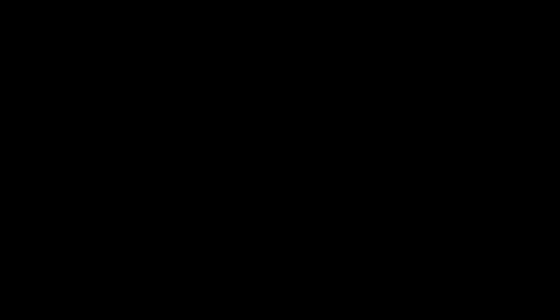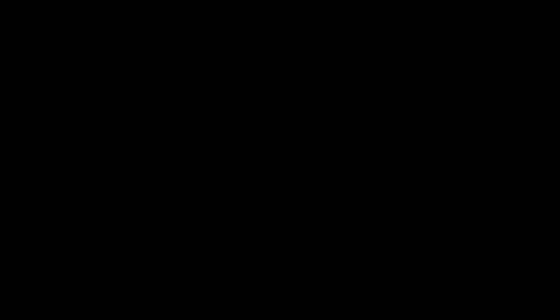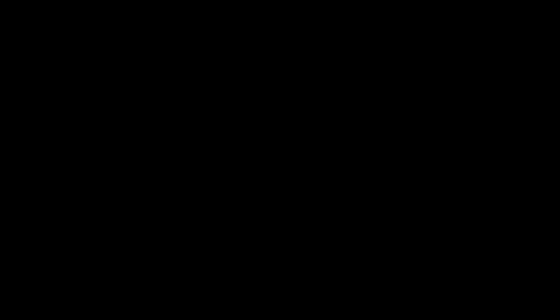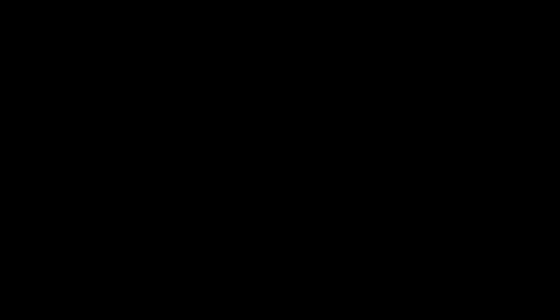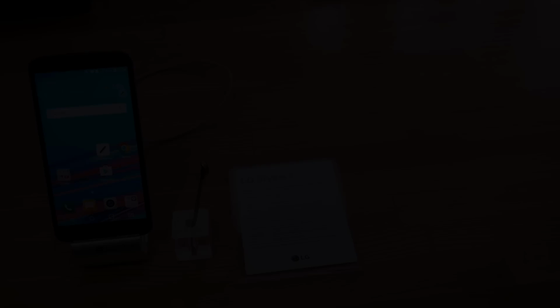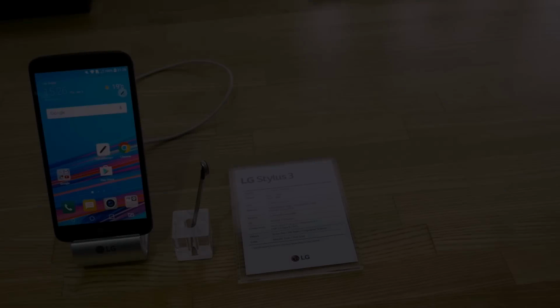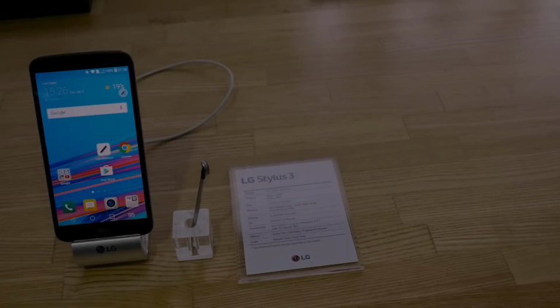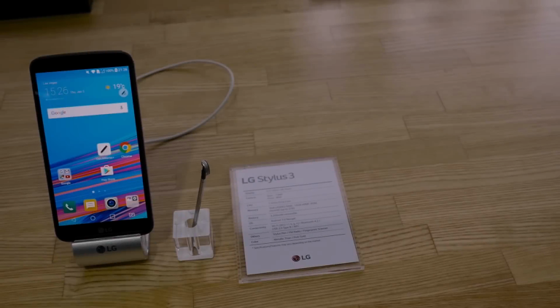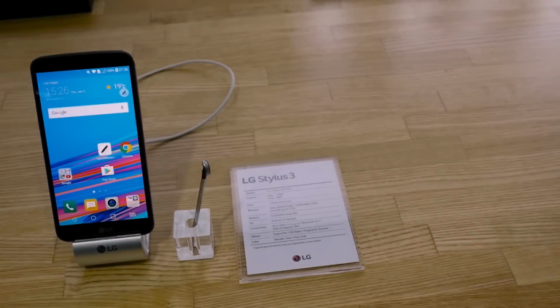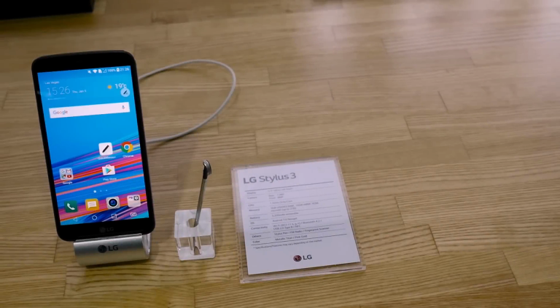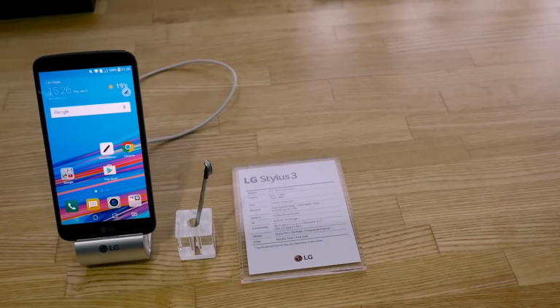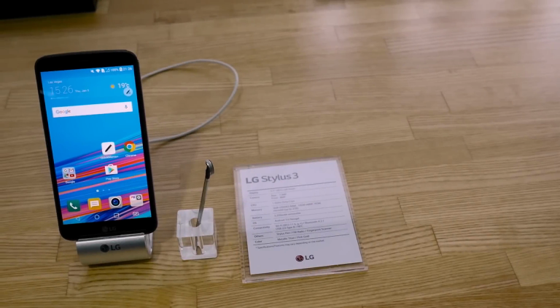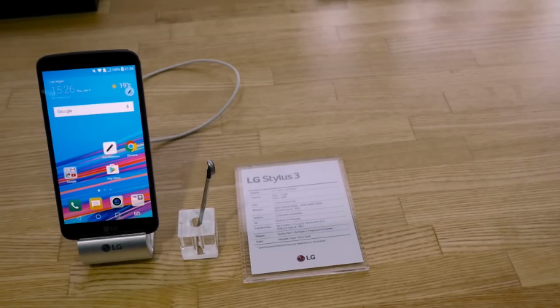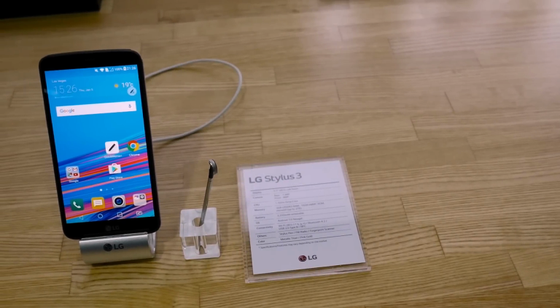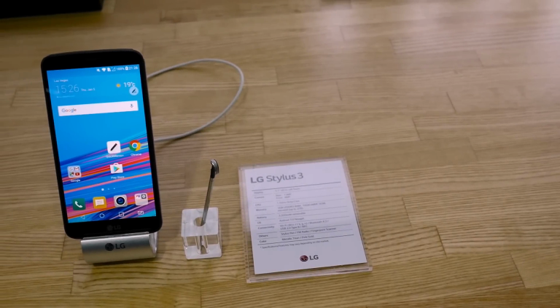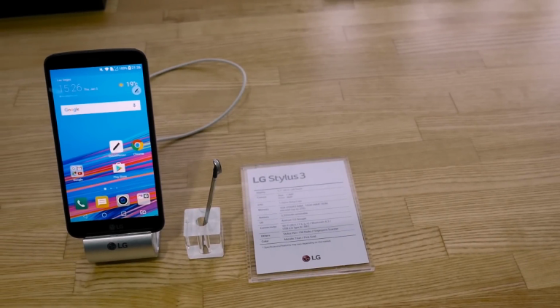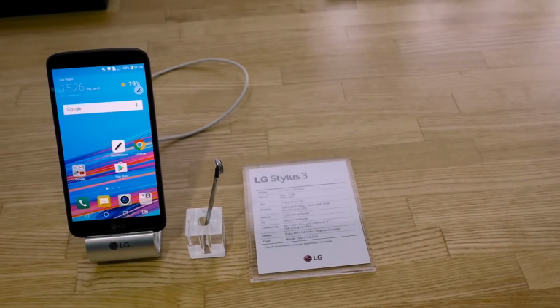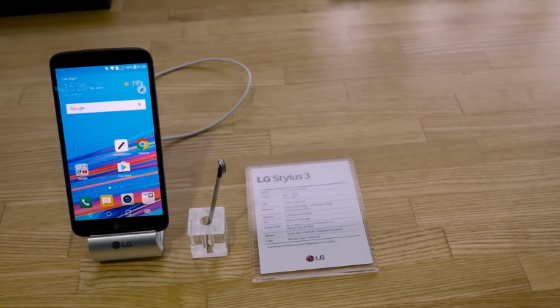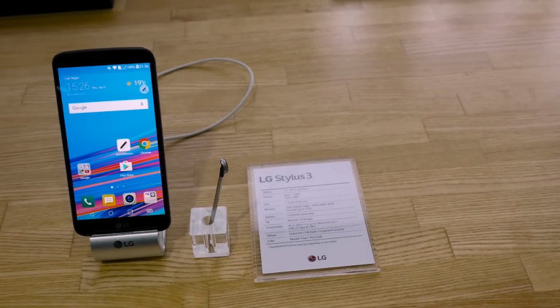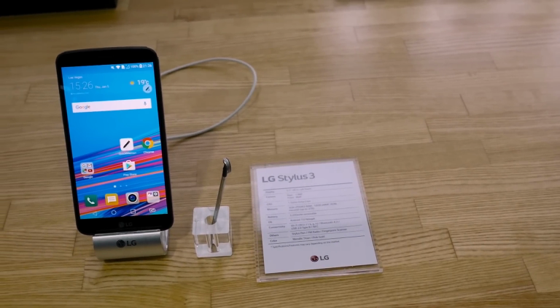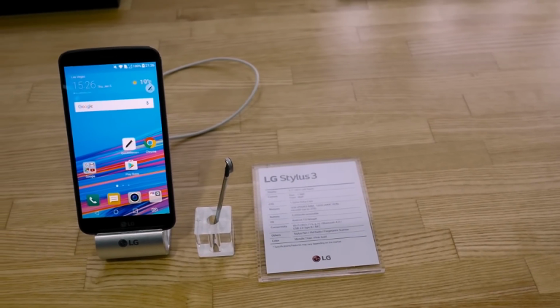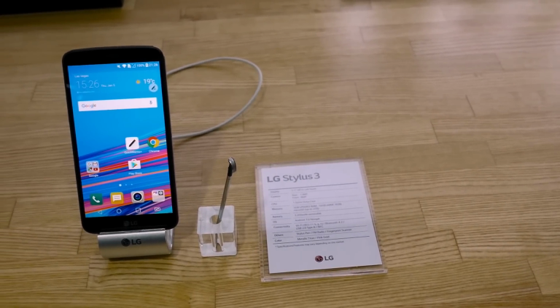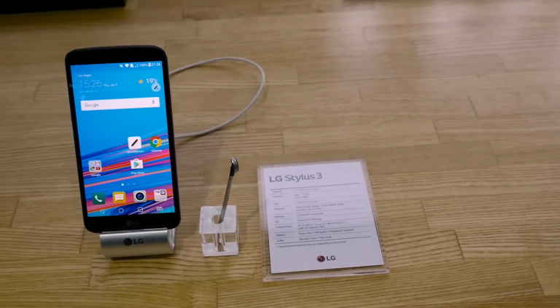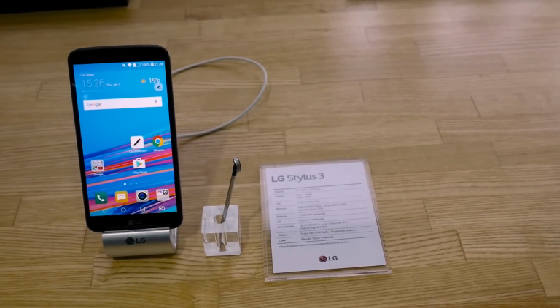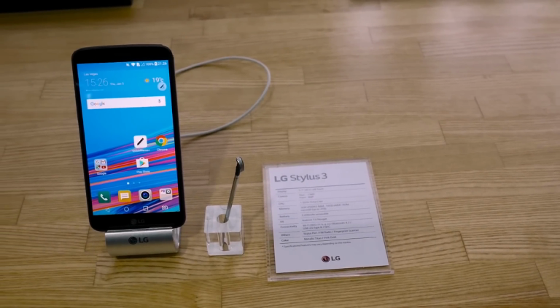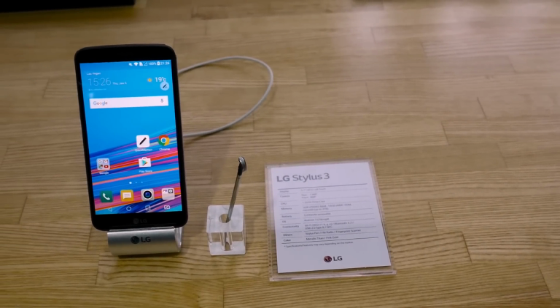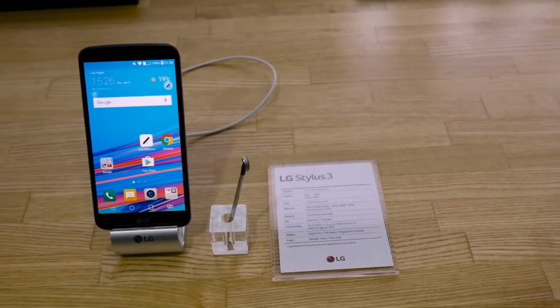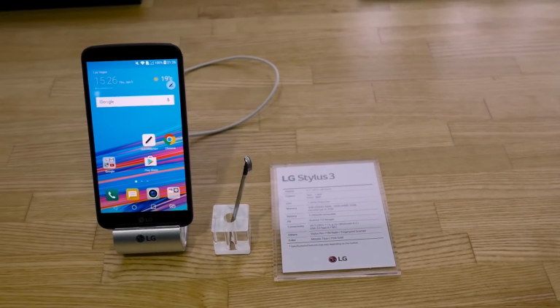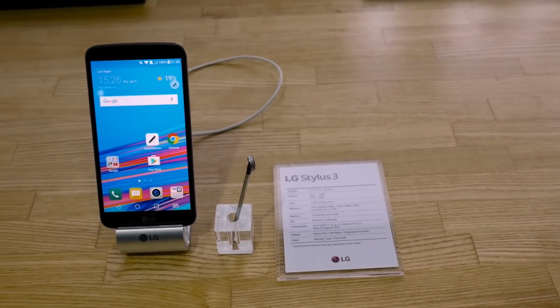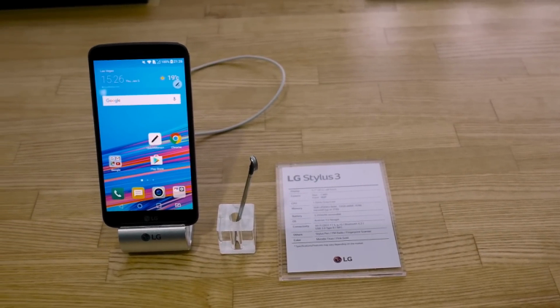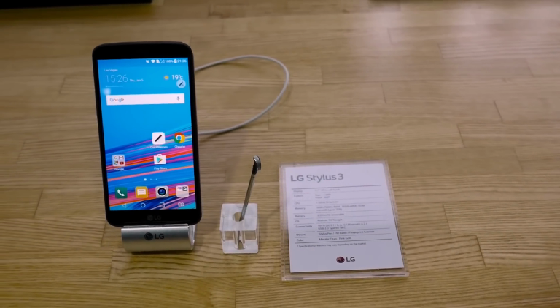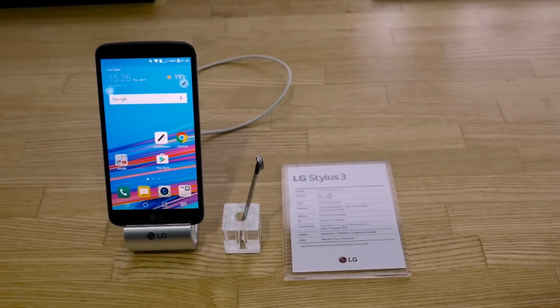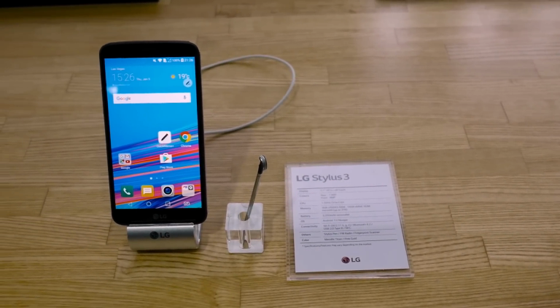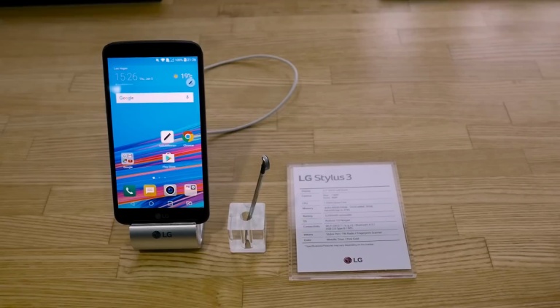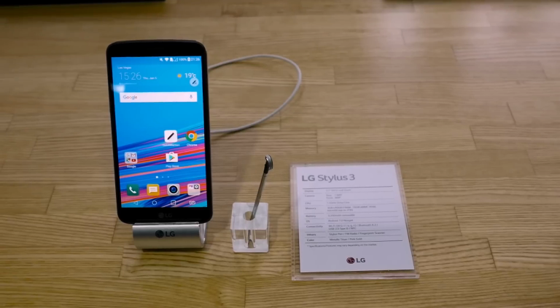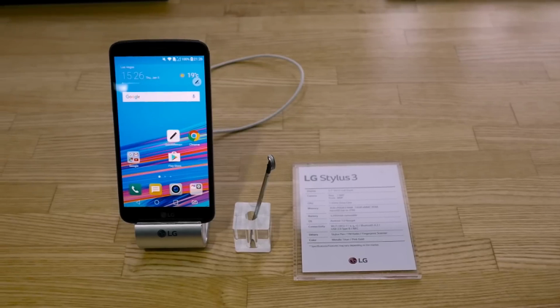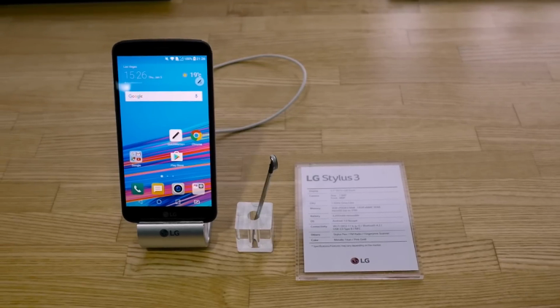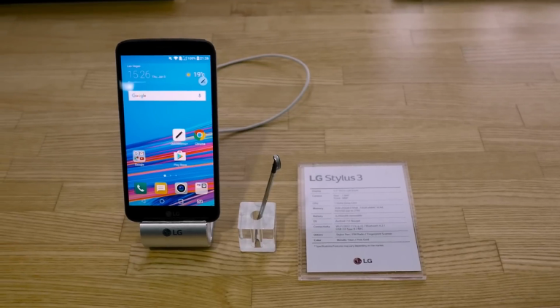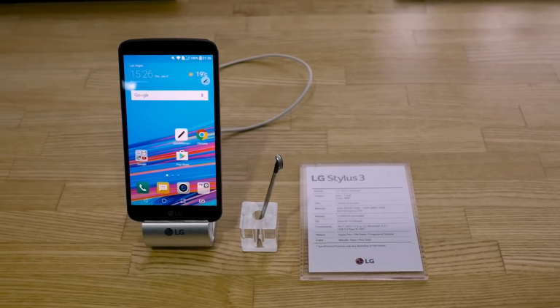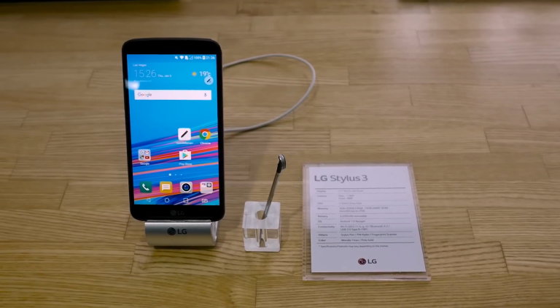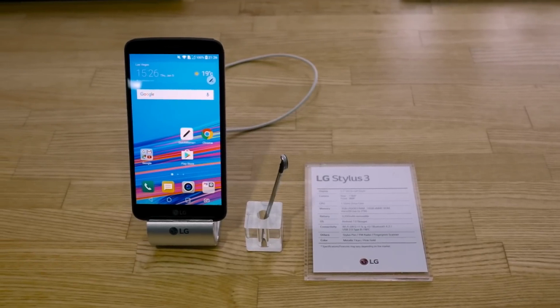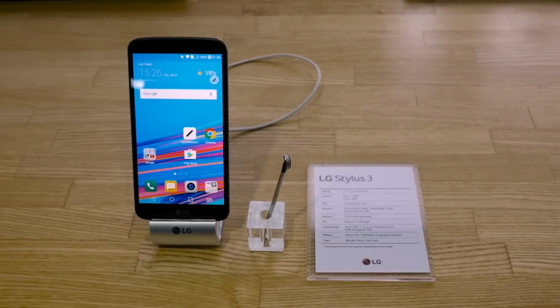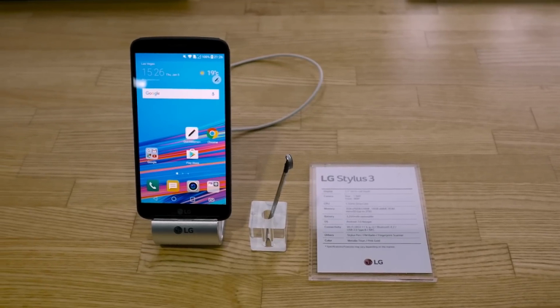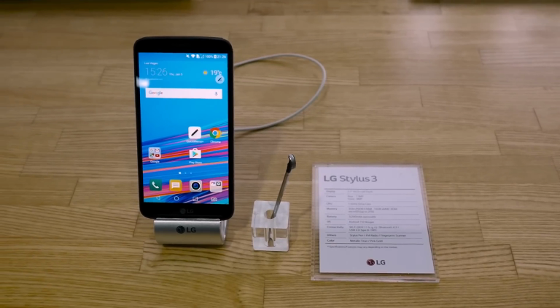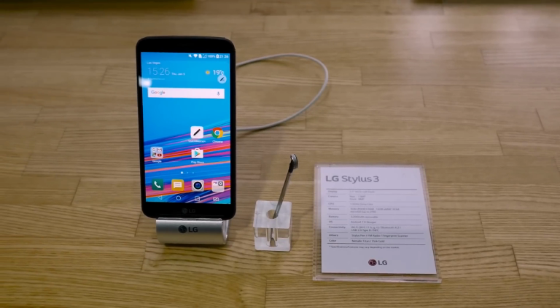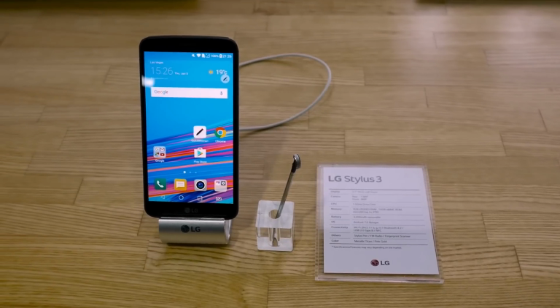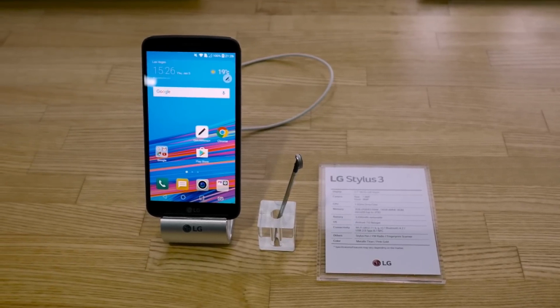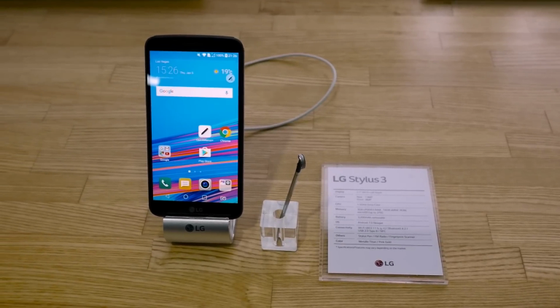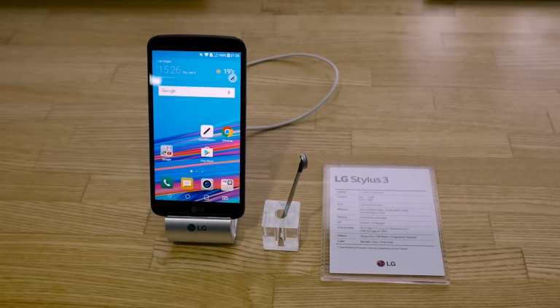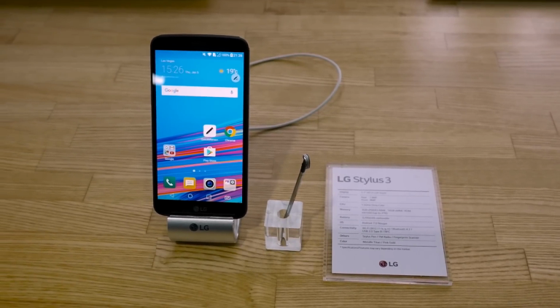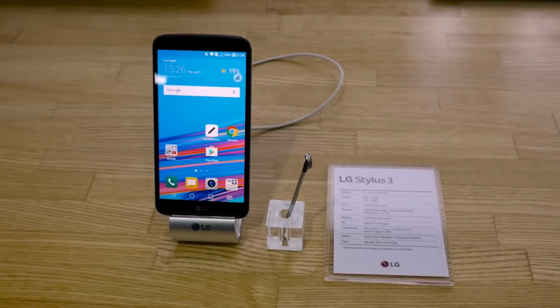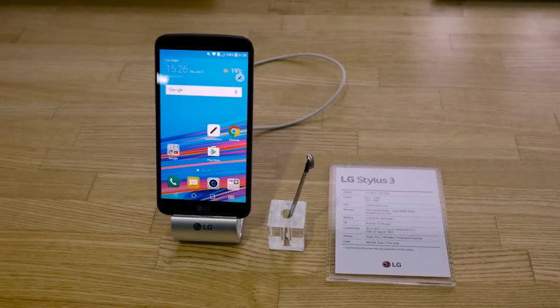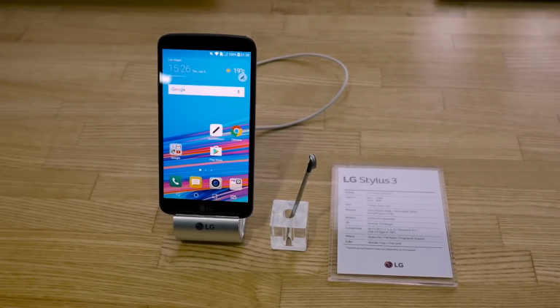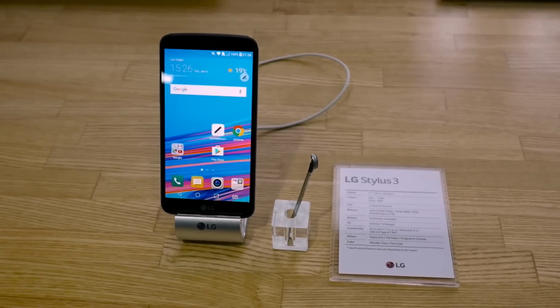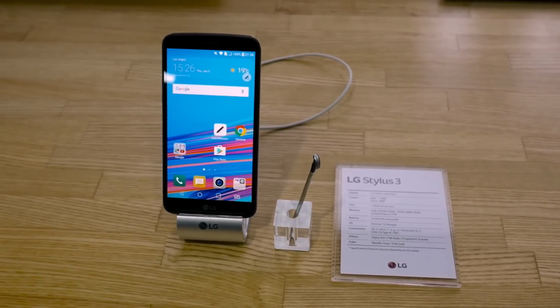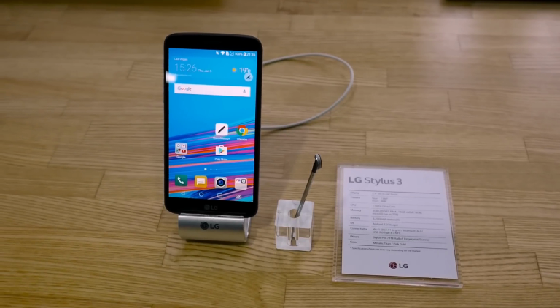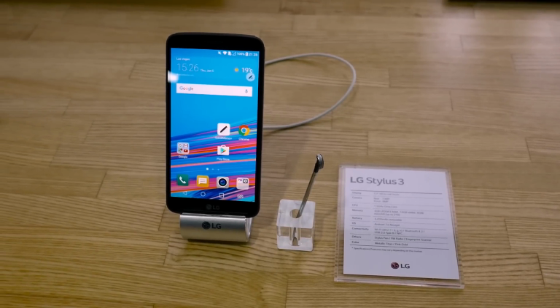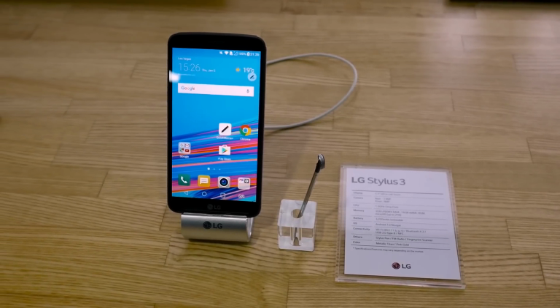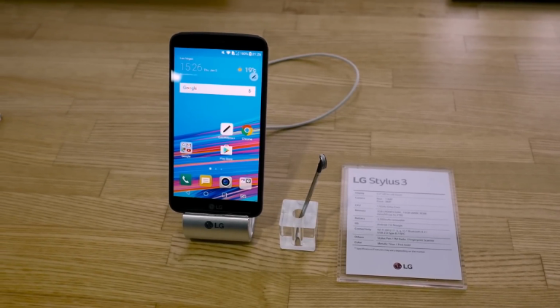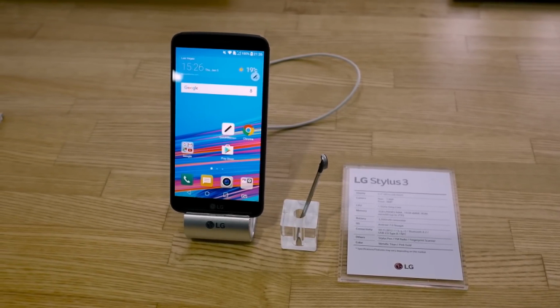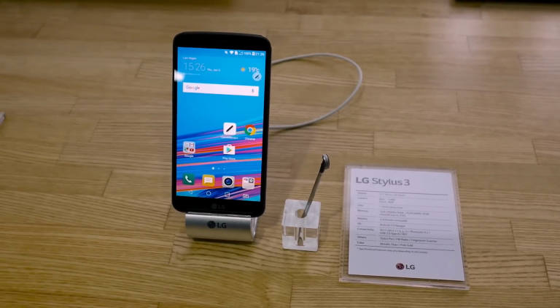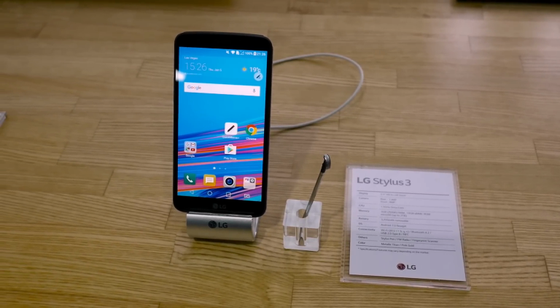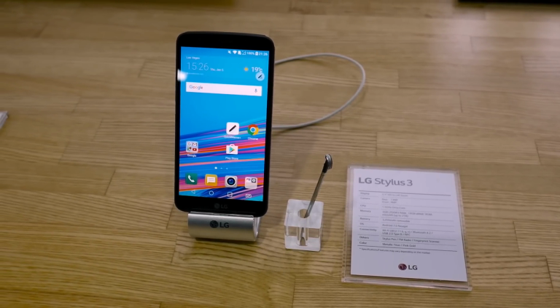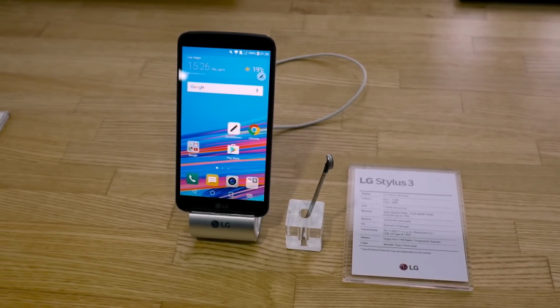I'm Ricky with GSM Arena and let's take a look at the LG Stylus 3. It has a stylus that stows away inside its body.